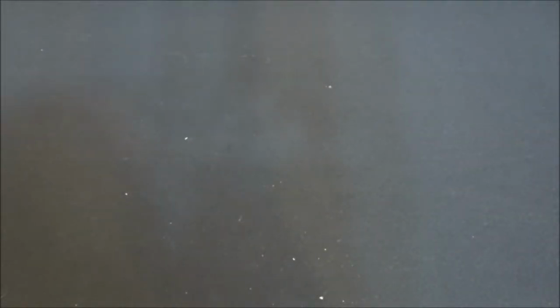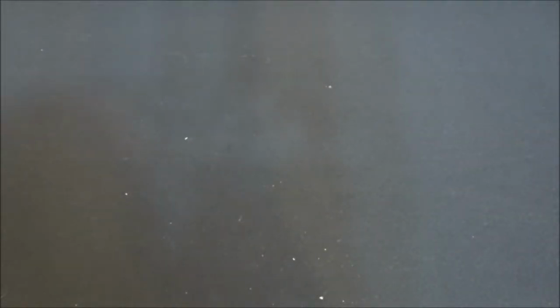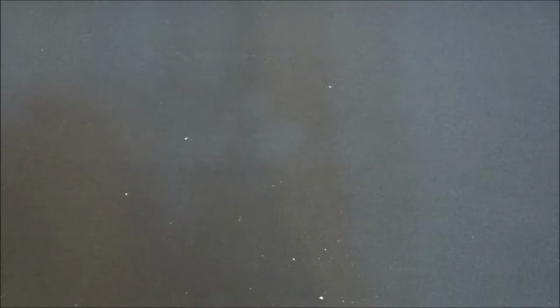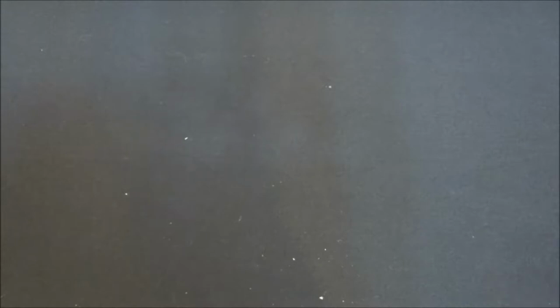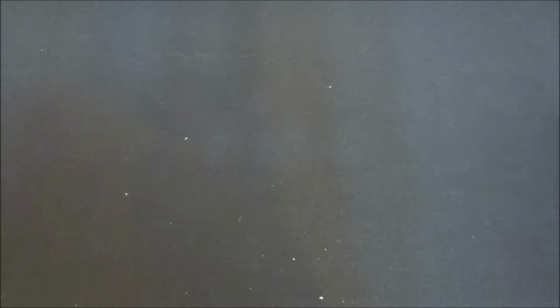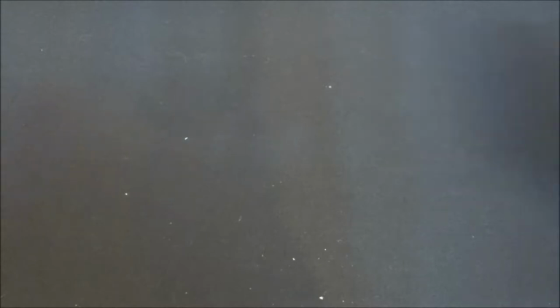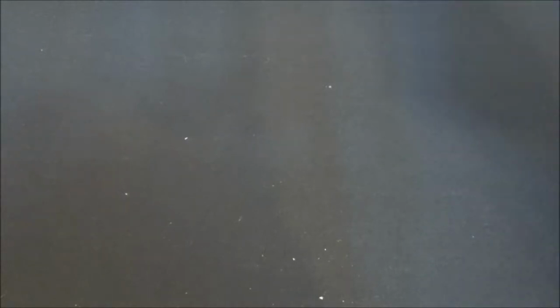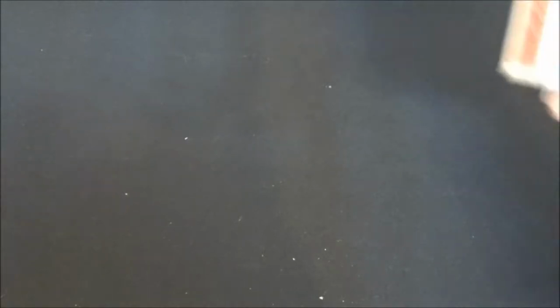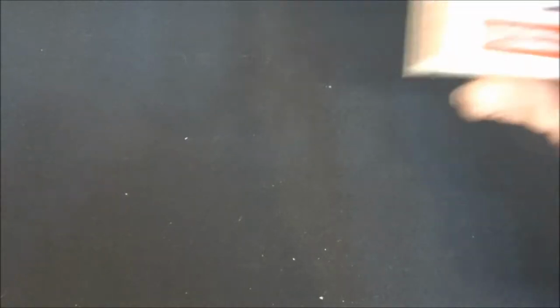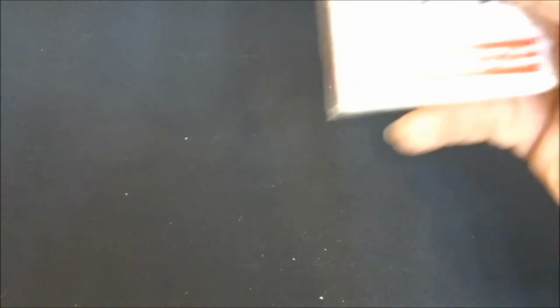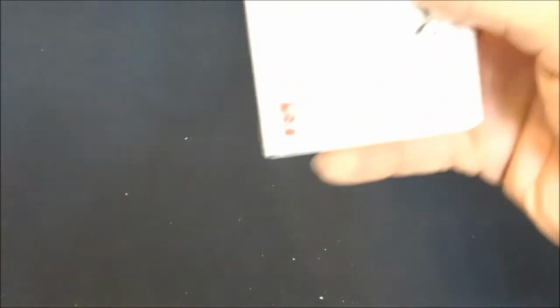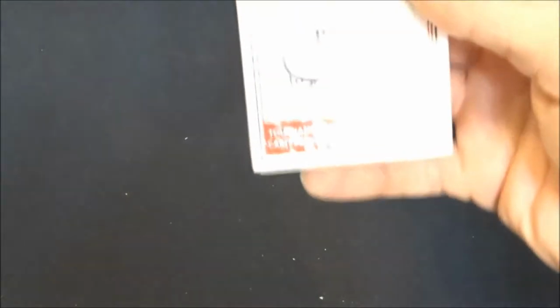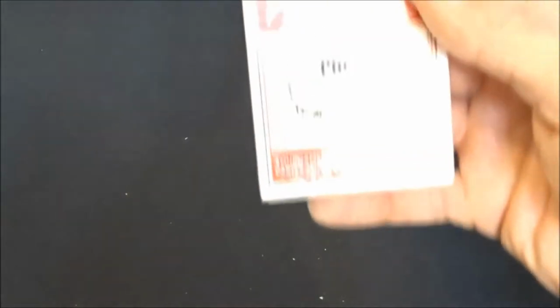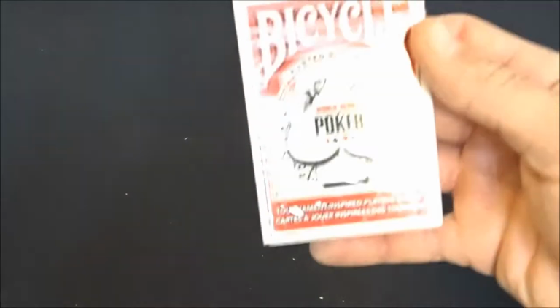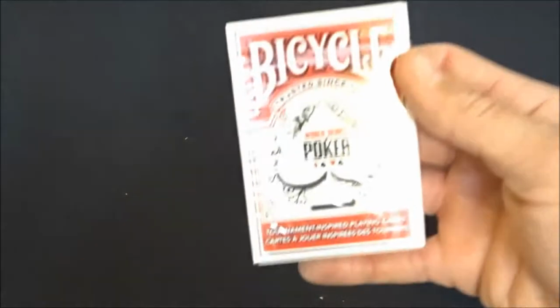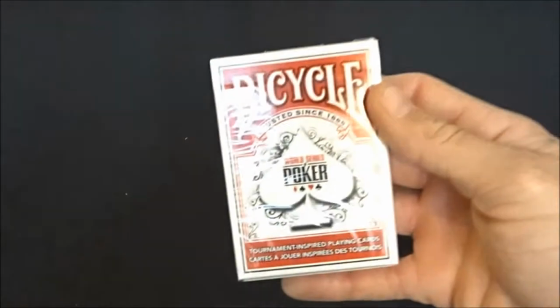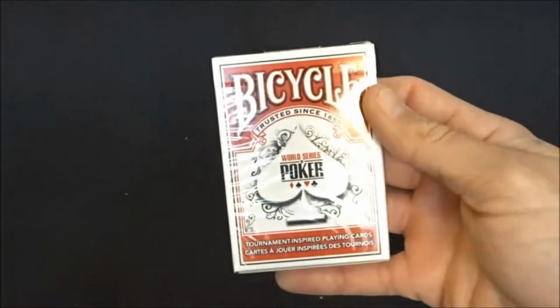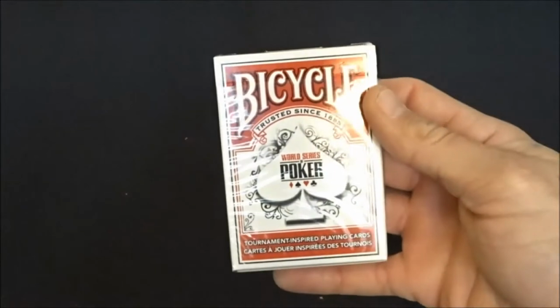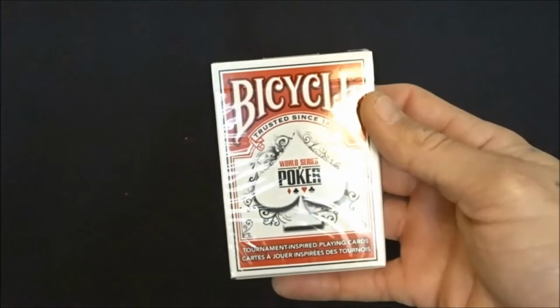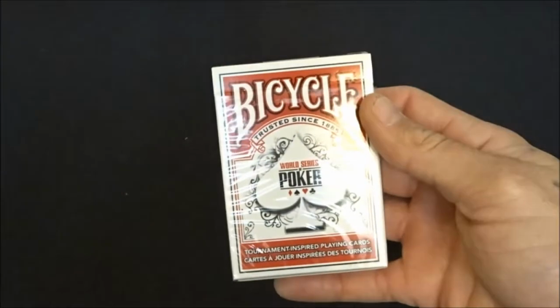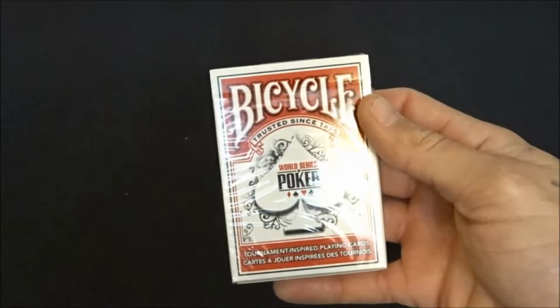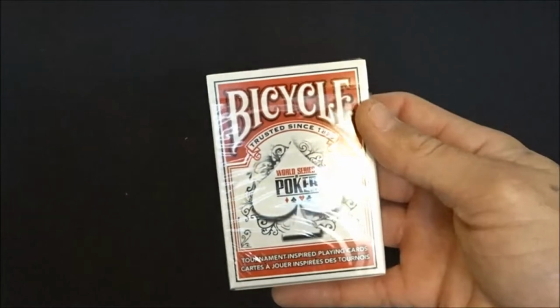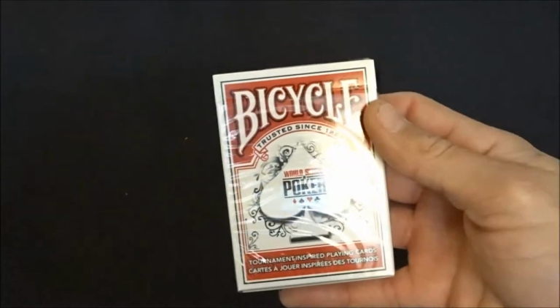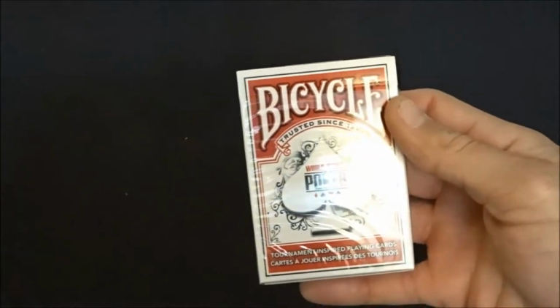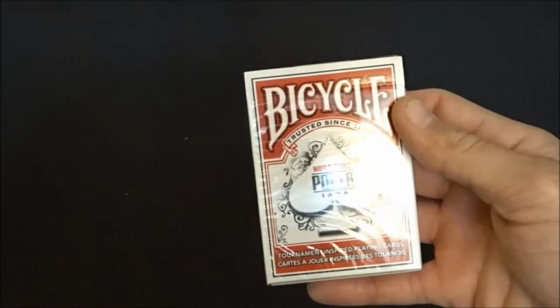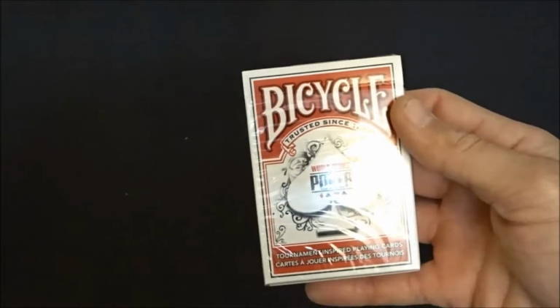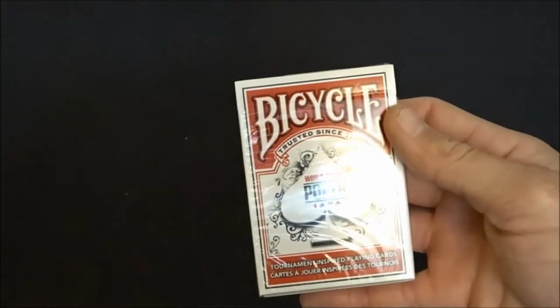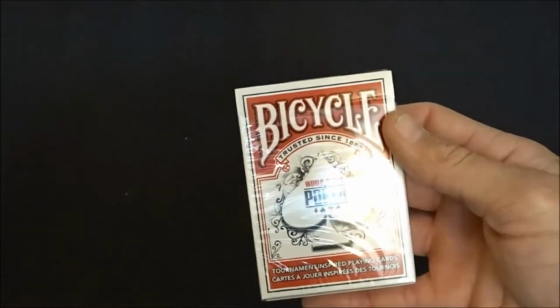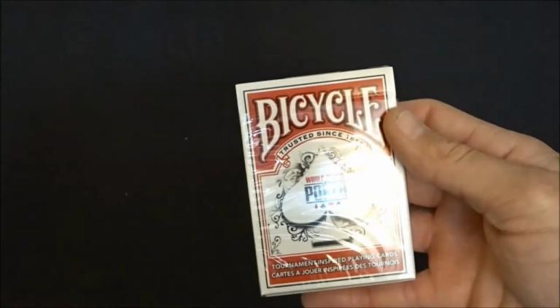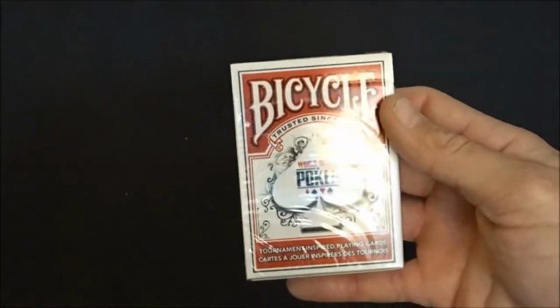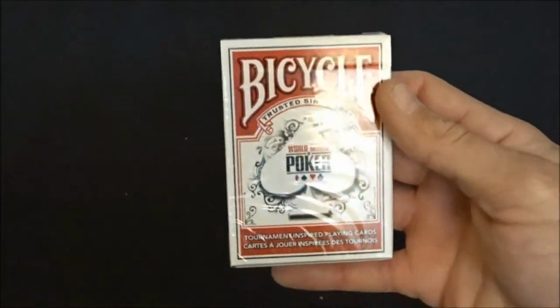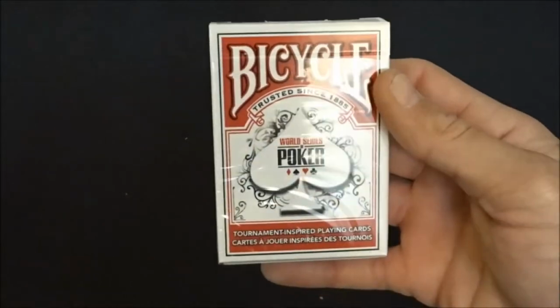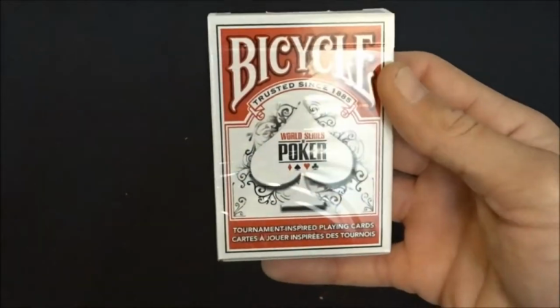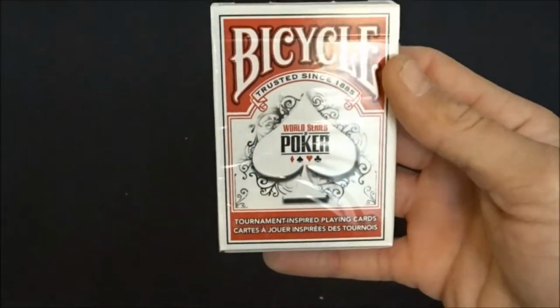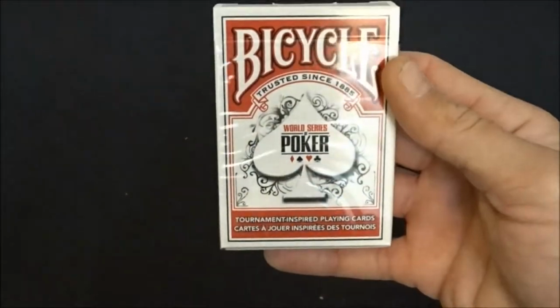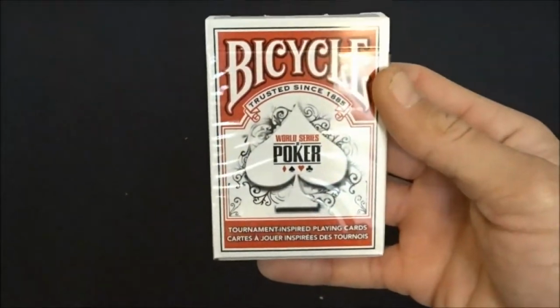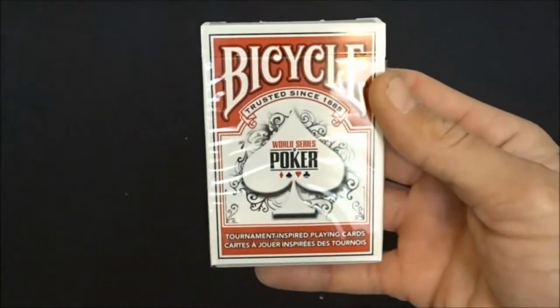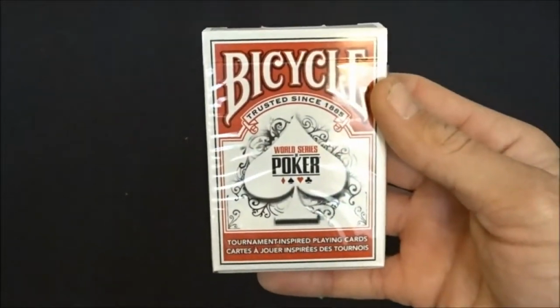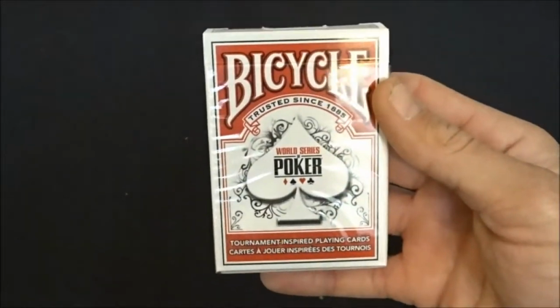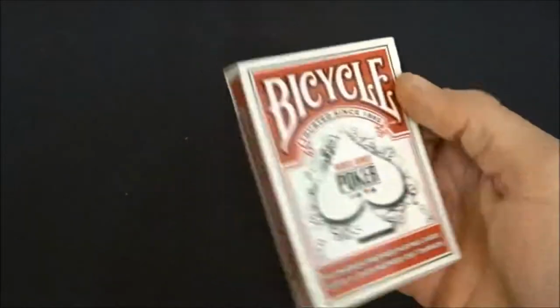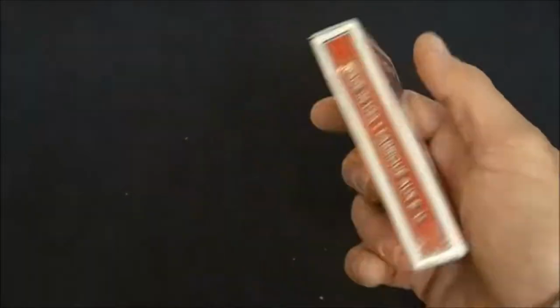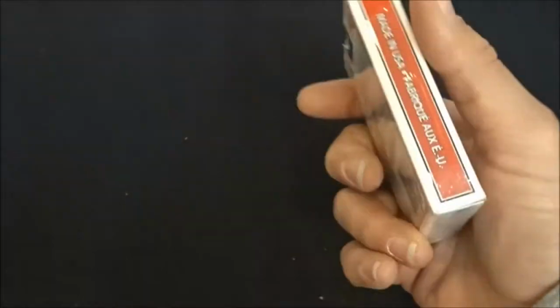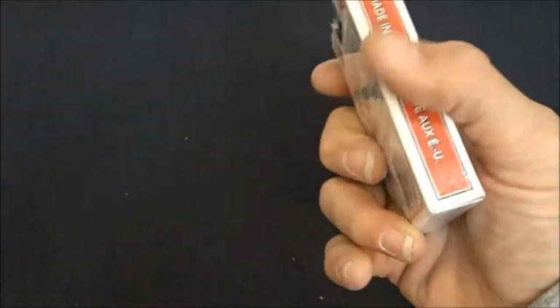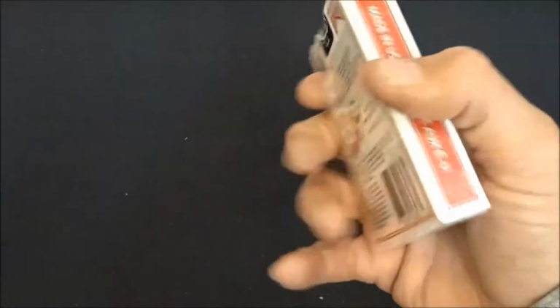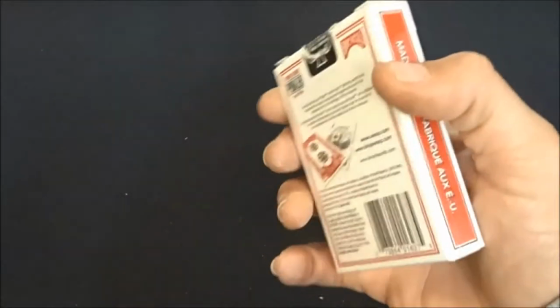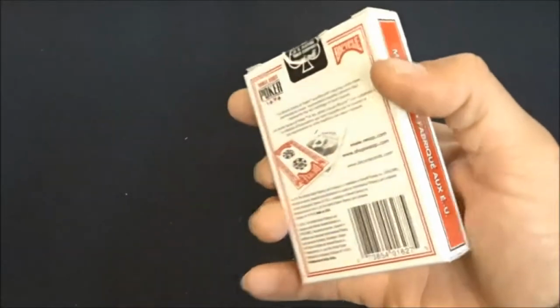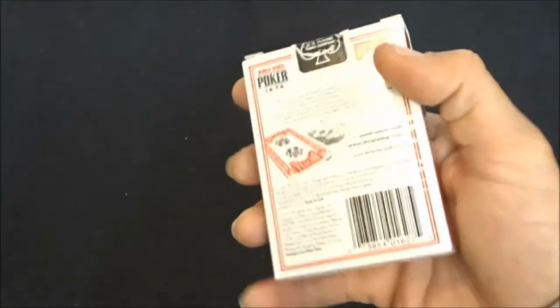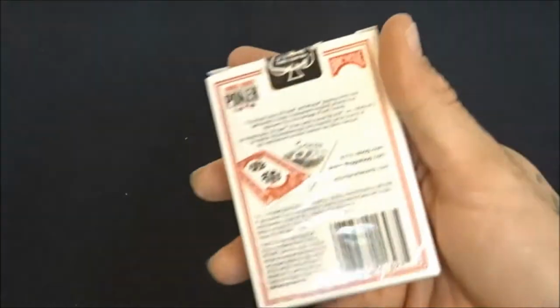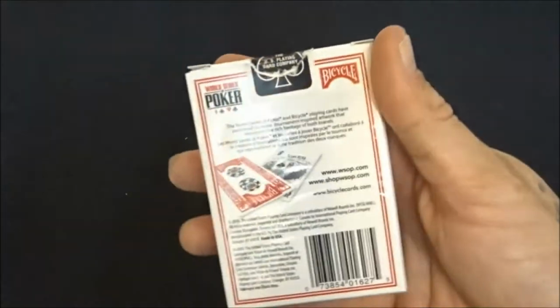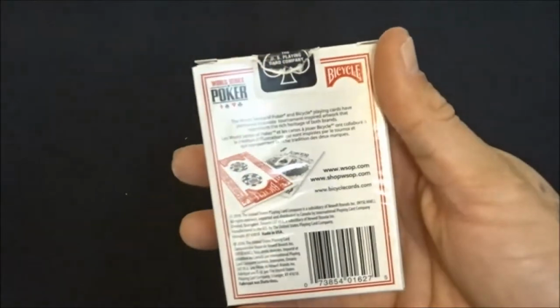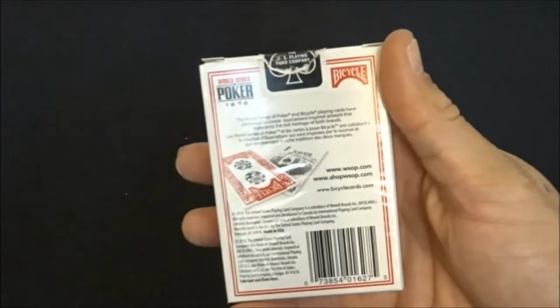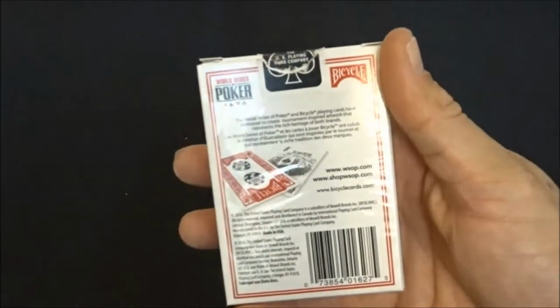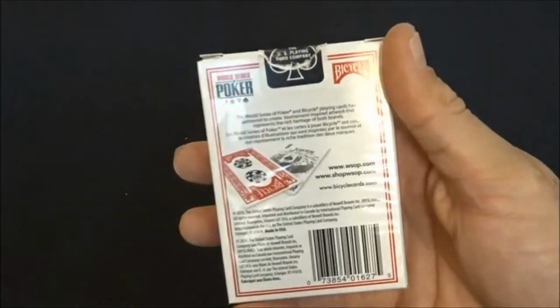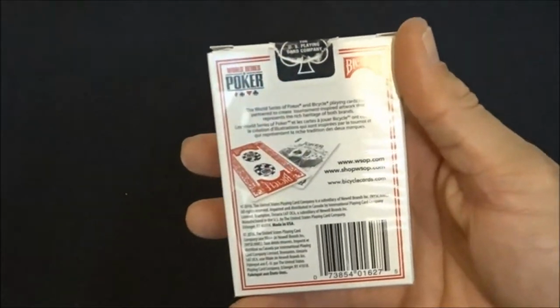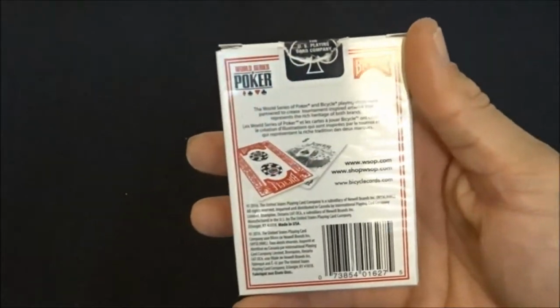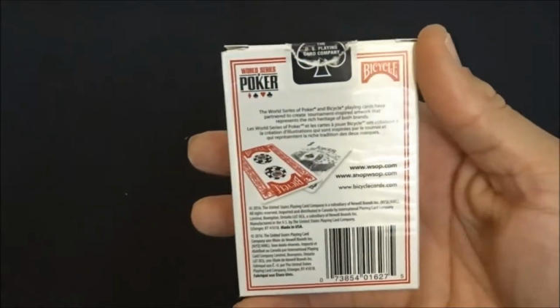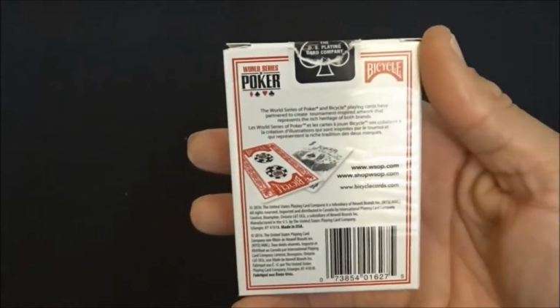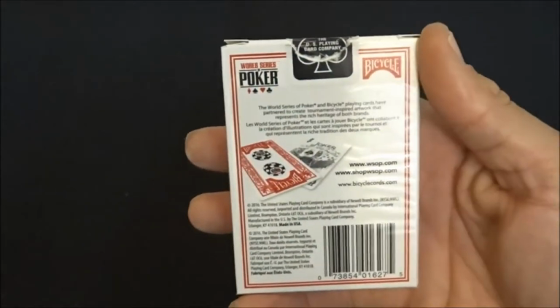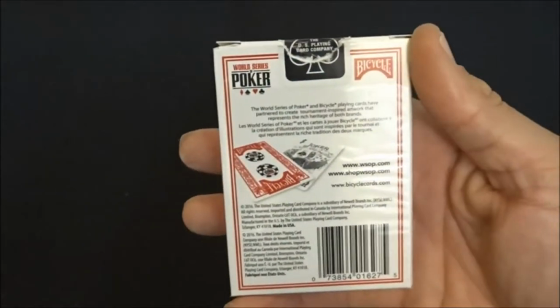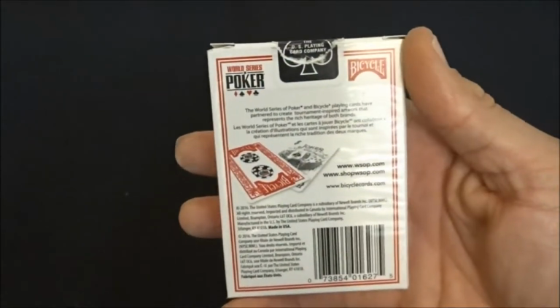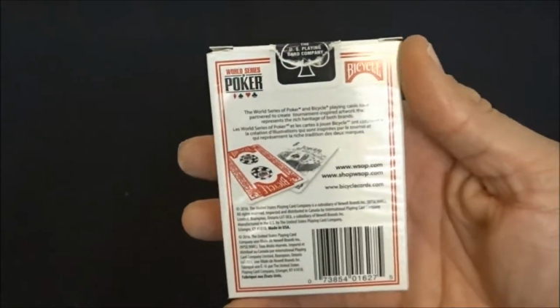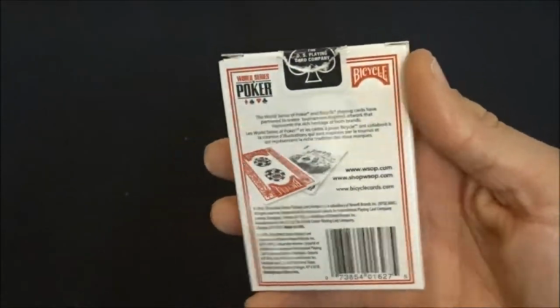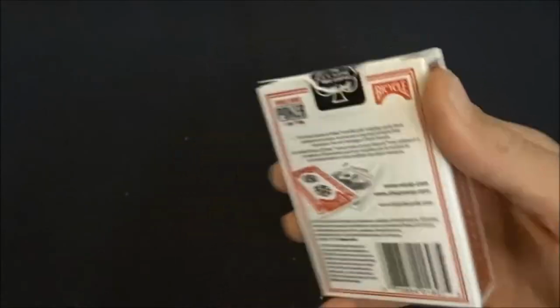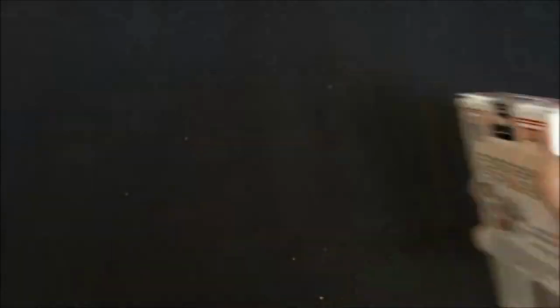Then I also have the red World Poker Tour cards — just like the black ones I had that were sealed up.